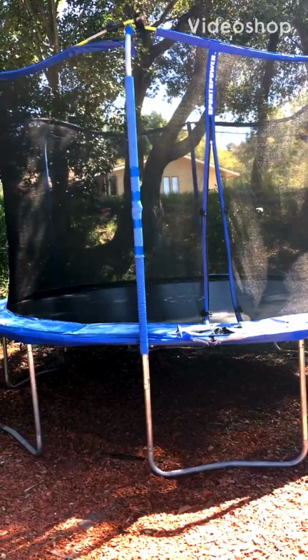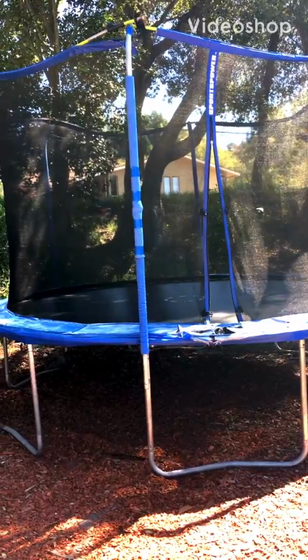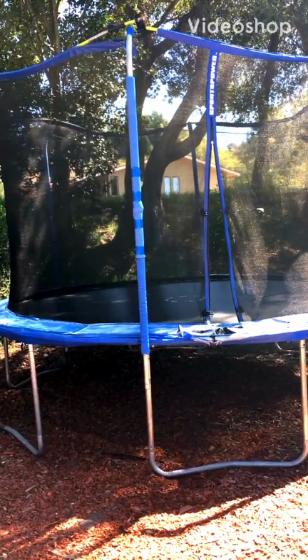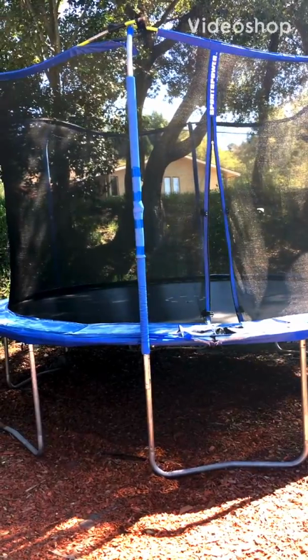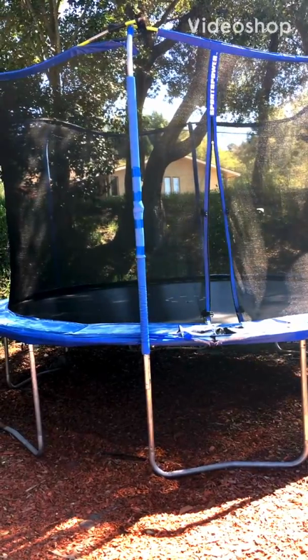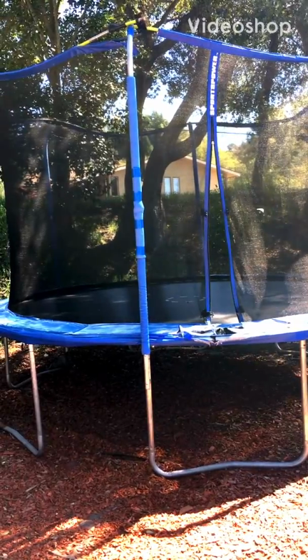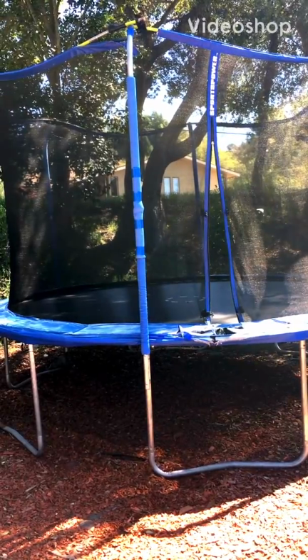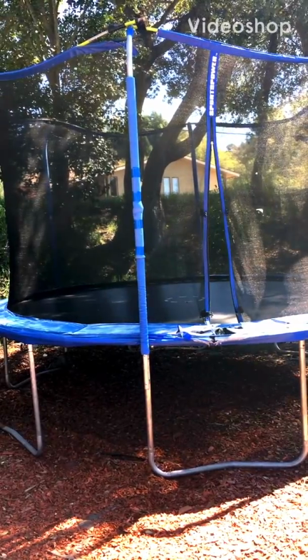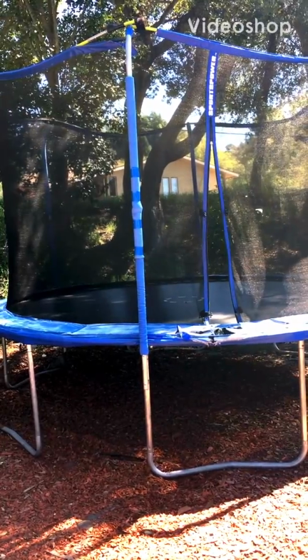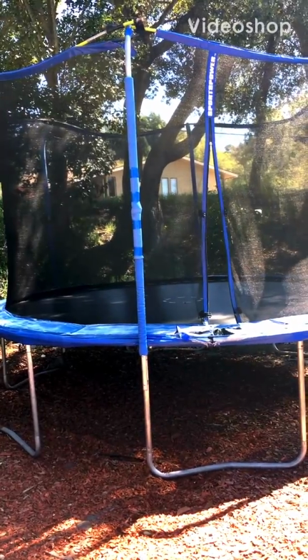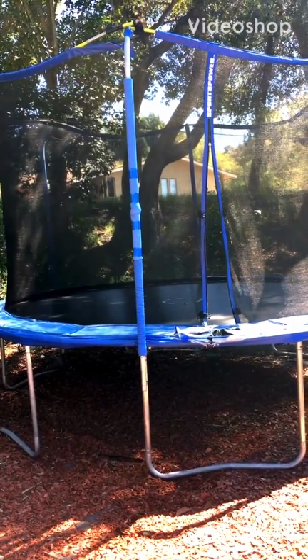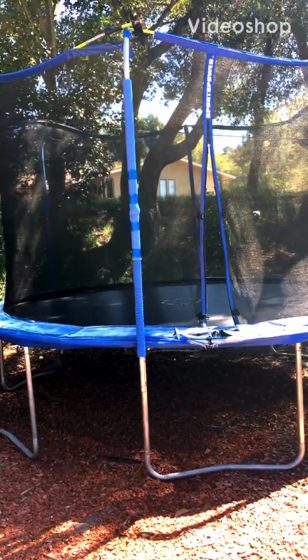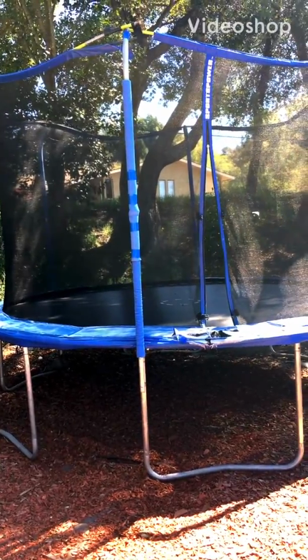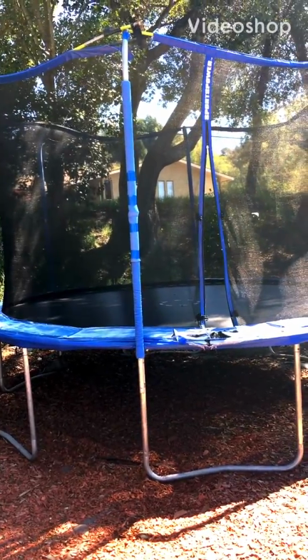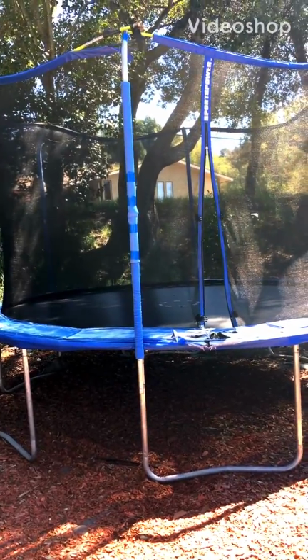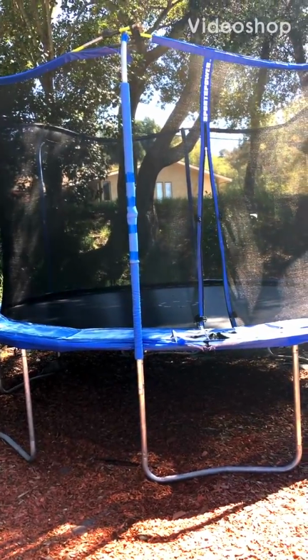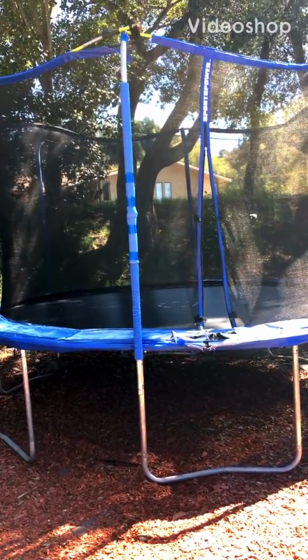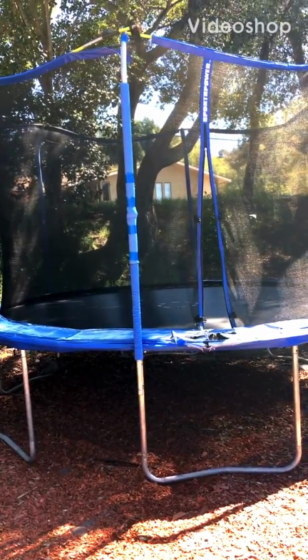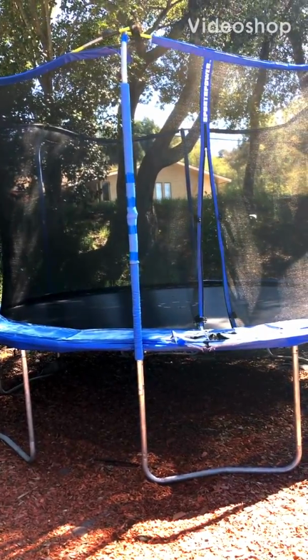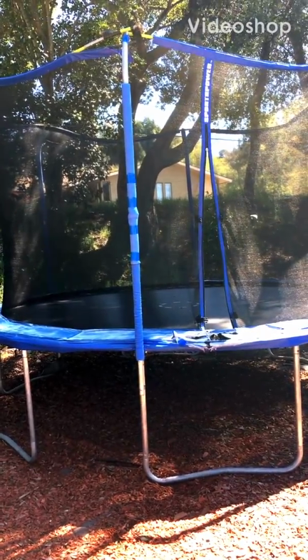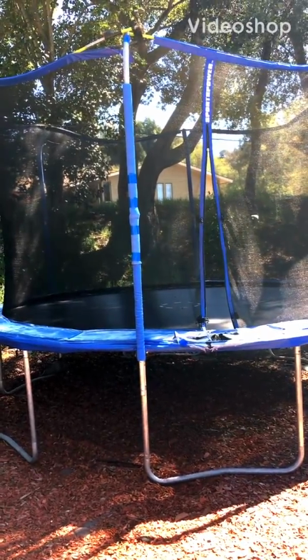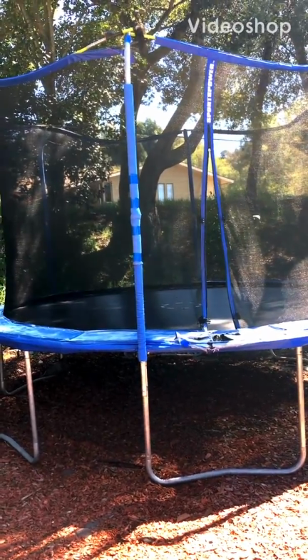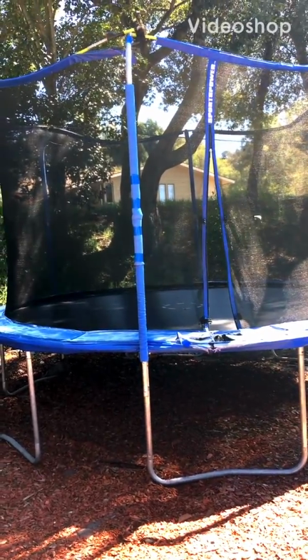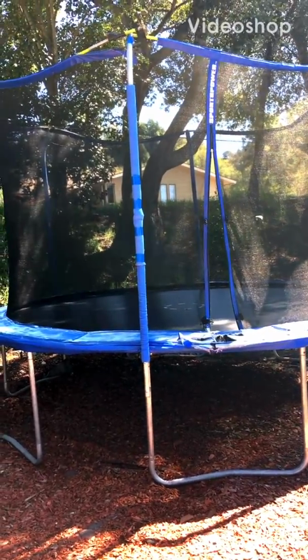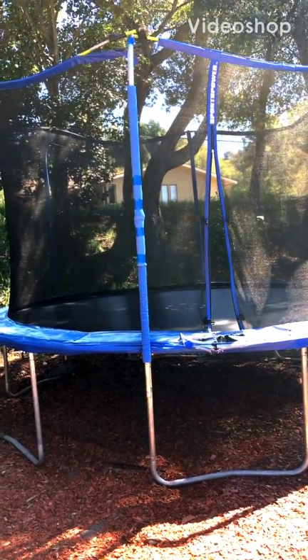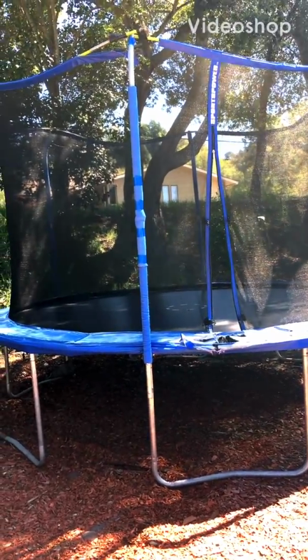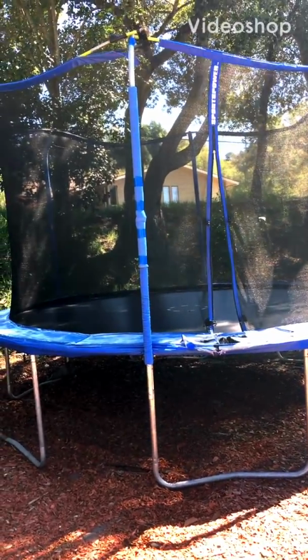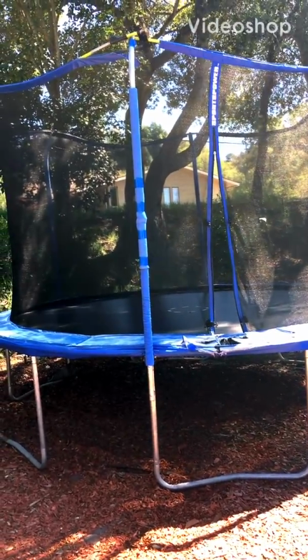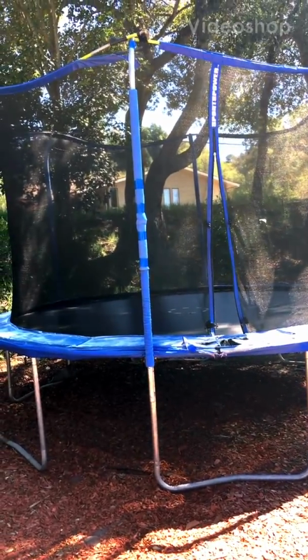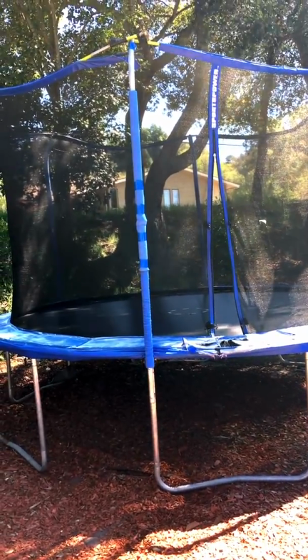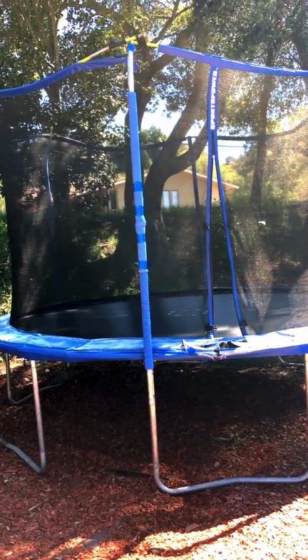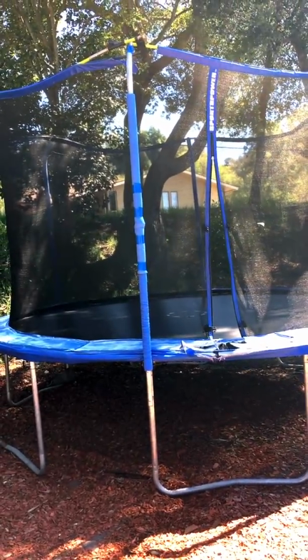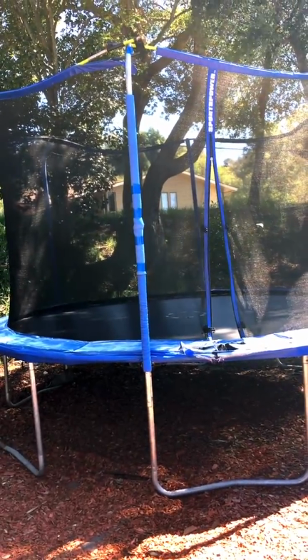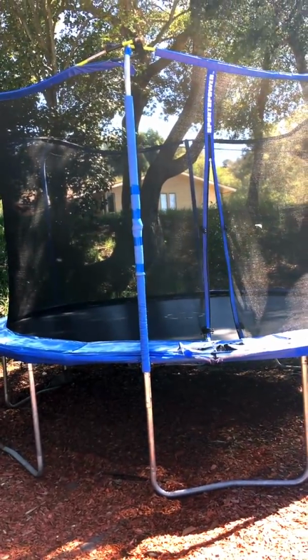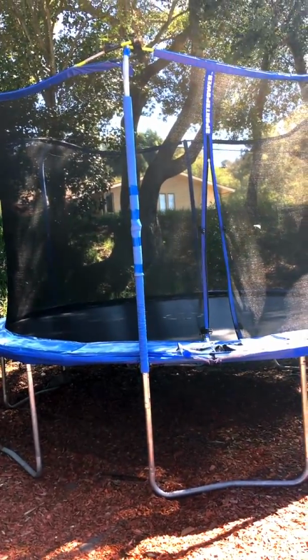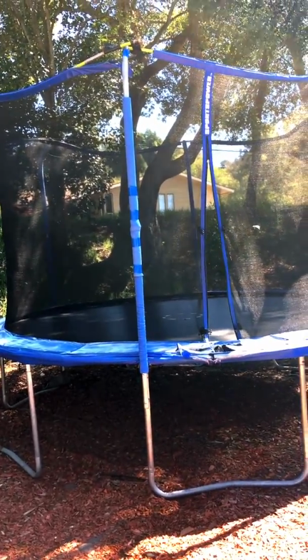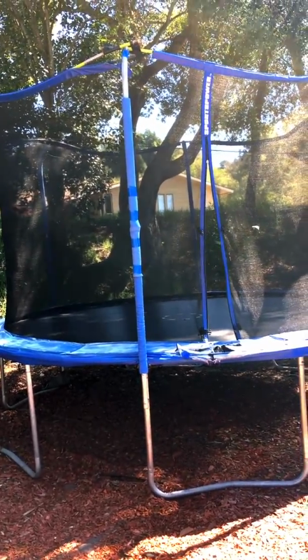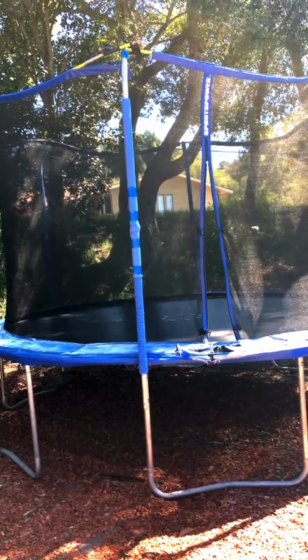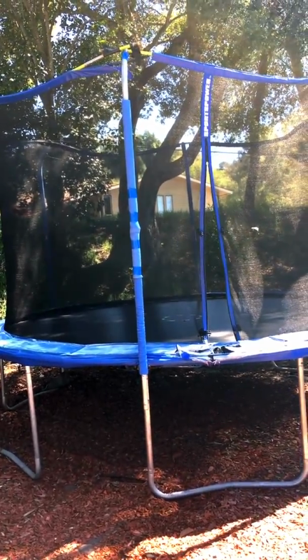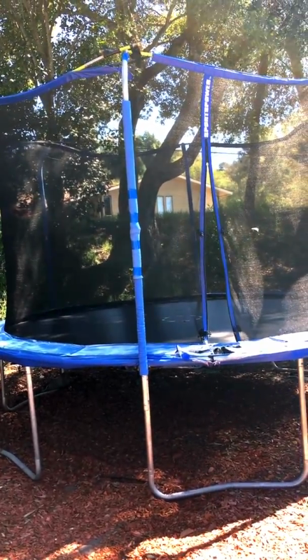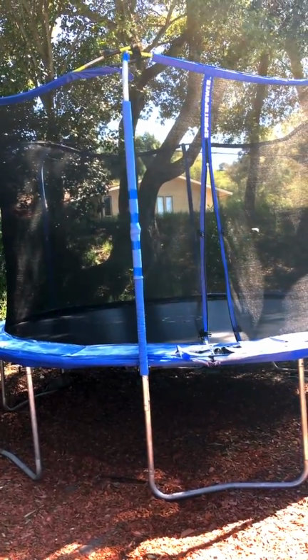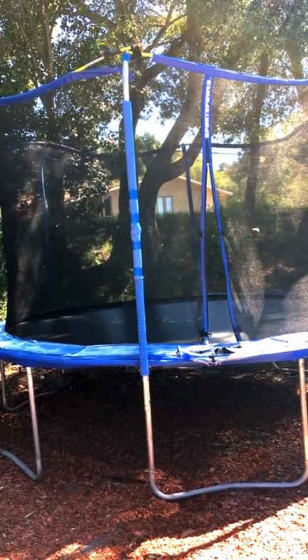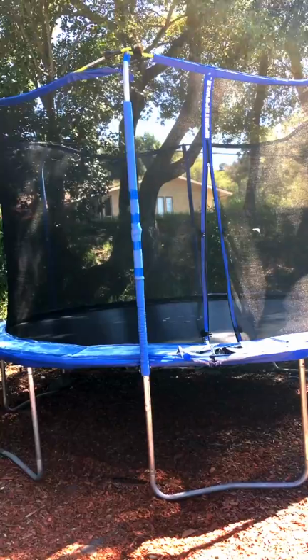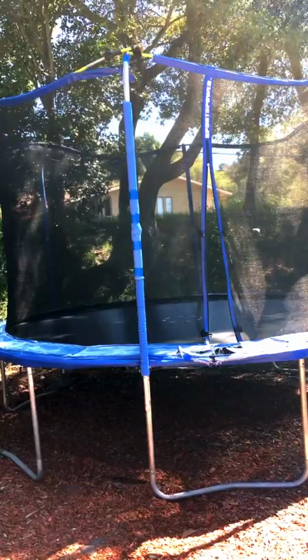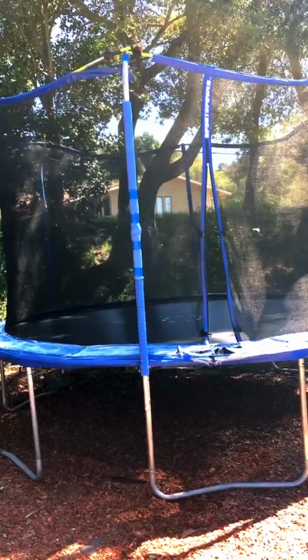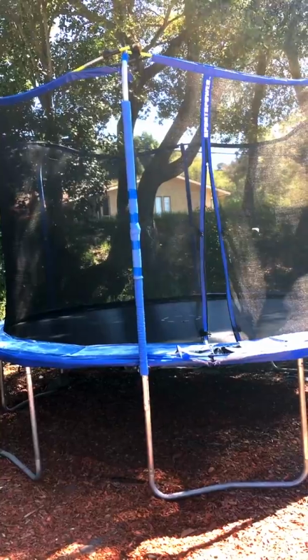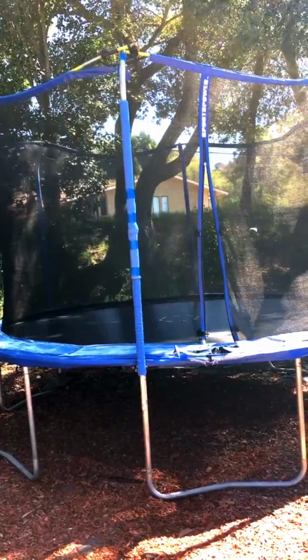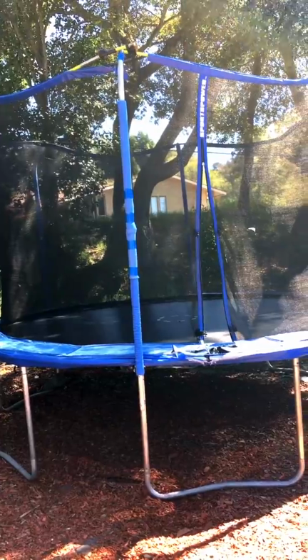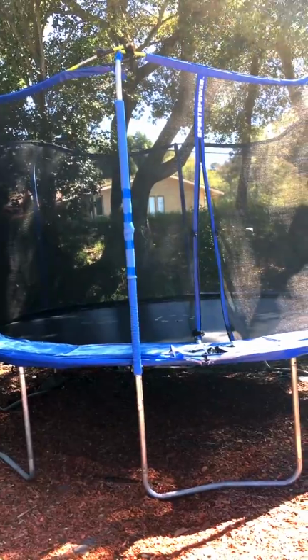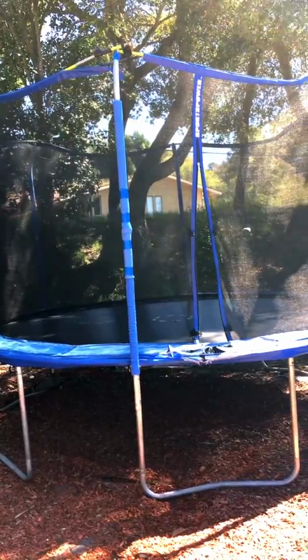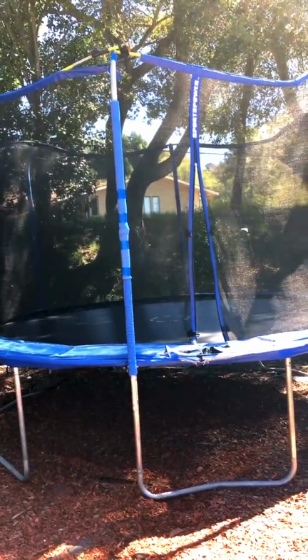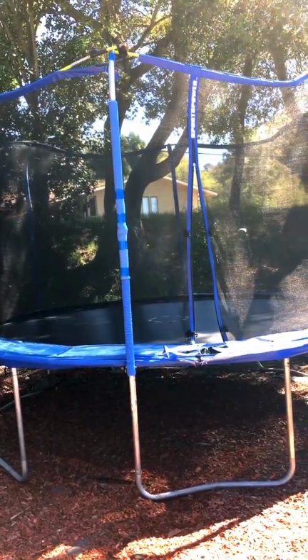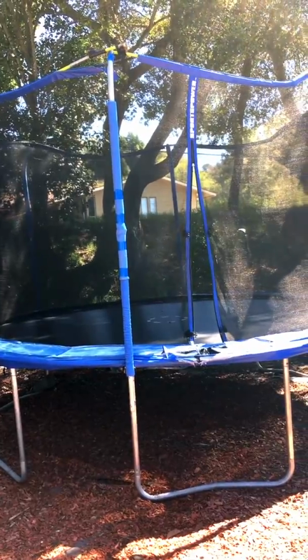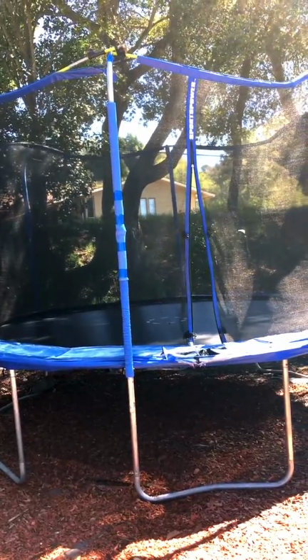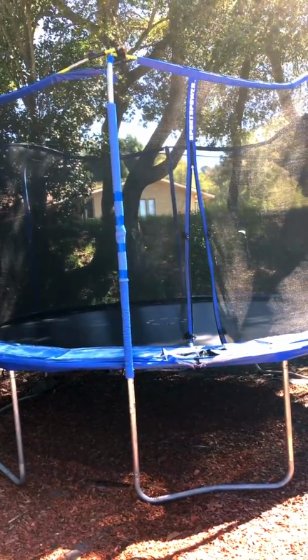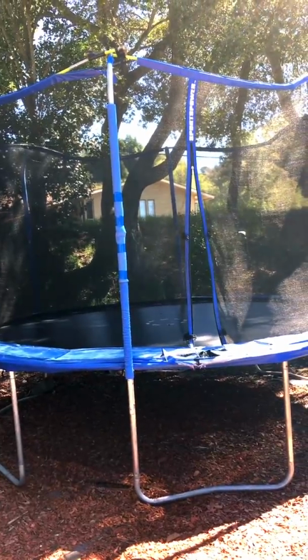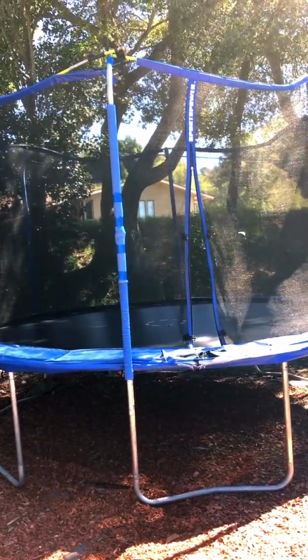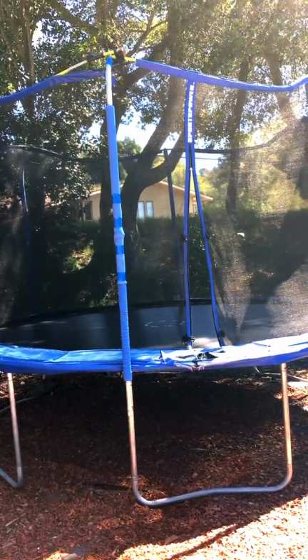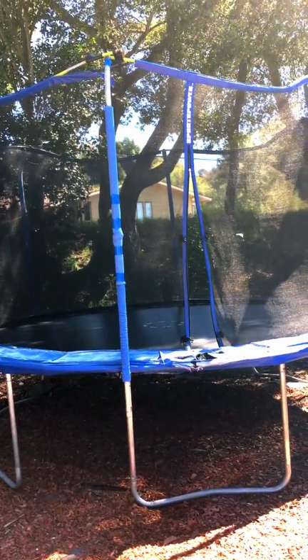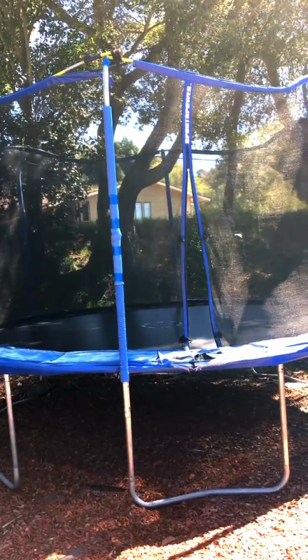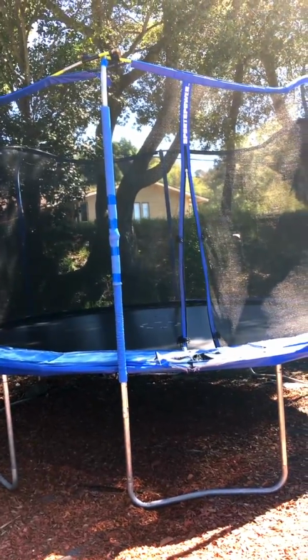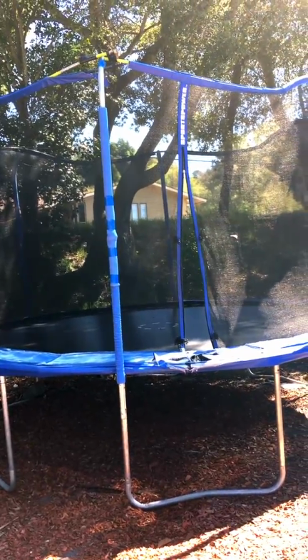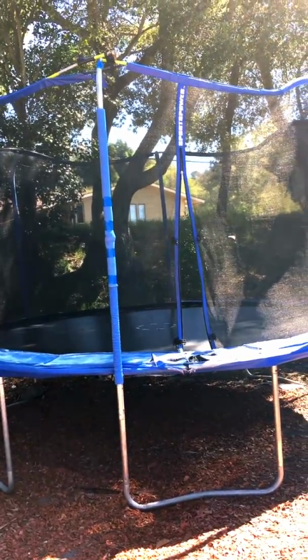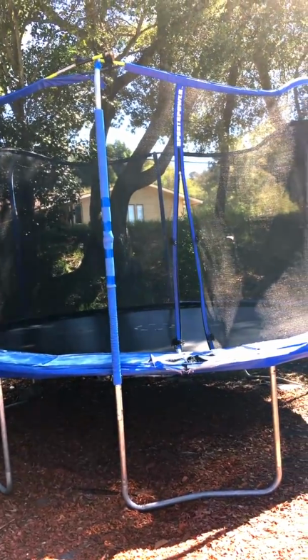Hi West Valley! It's your instructor Heidi Davis again. As usual, heading outdoors for some fitness.